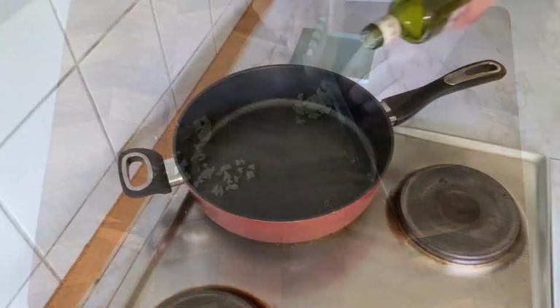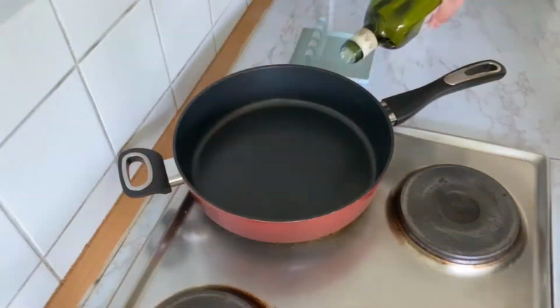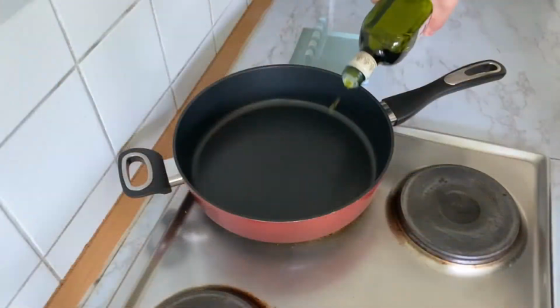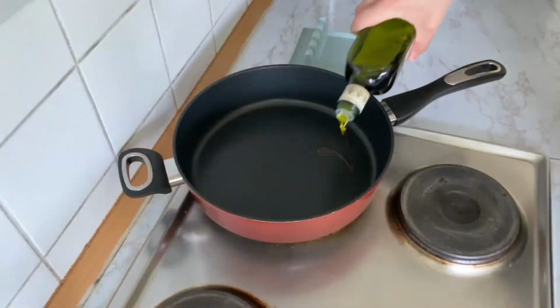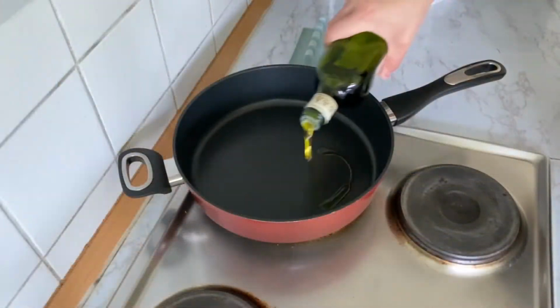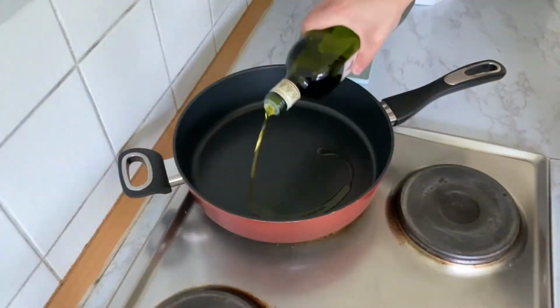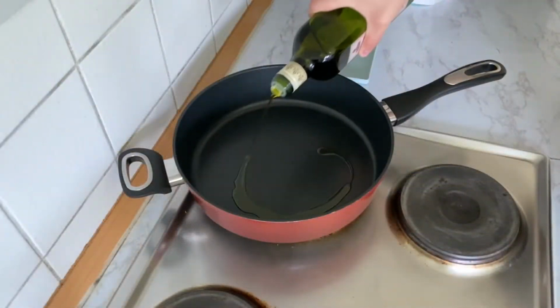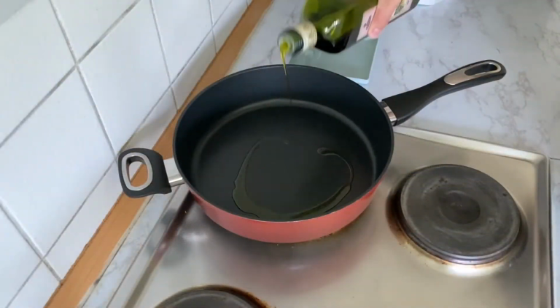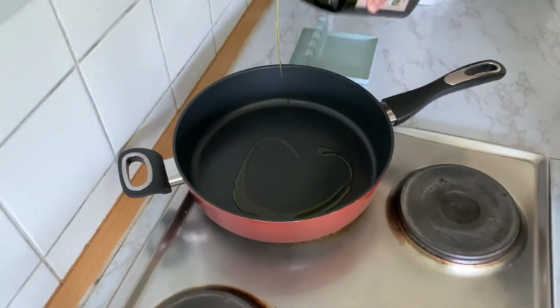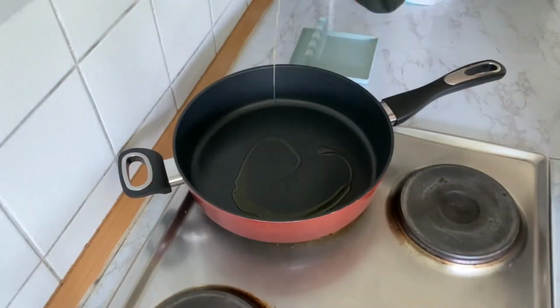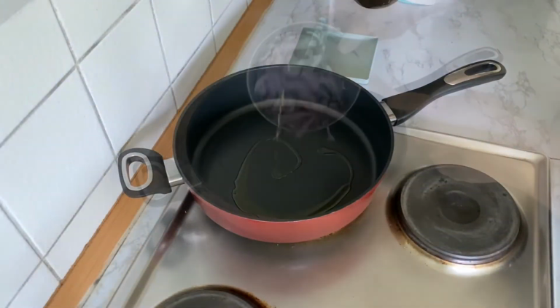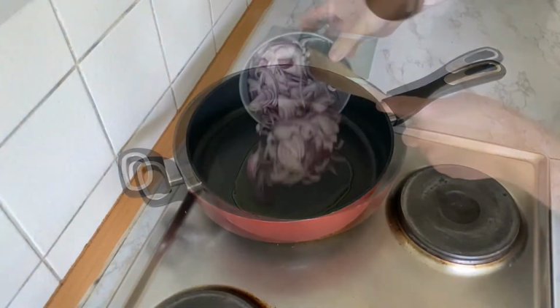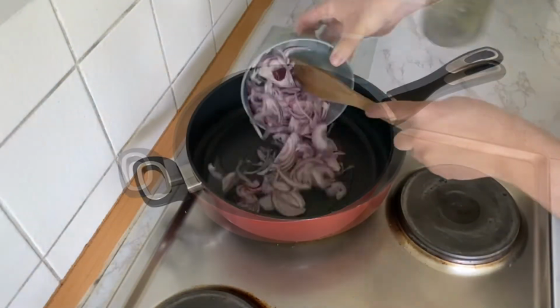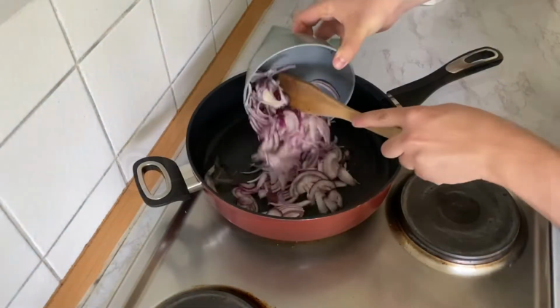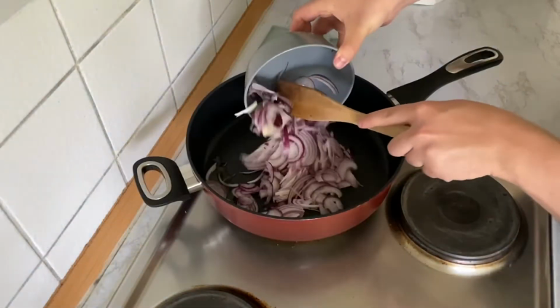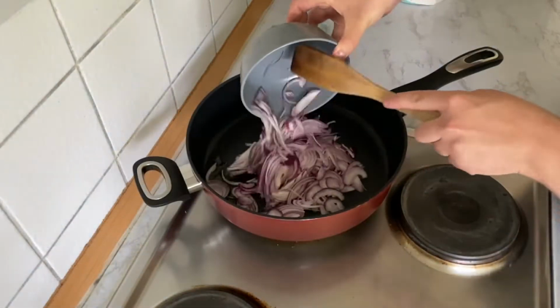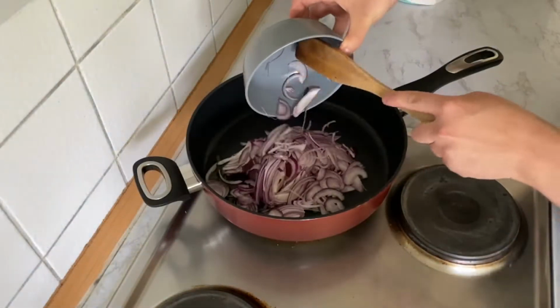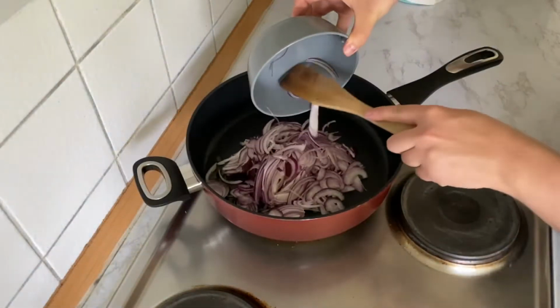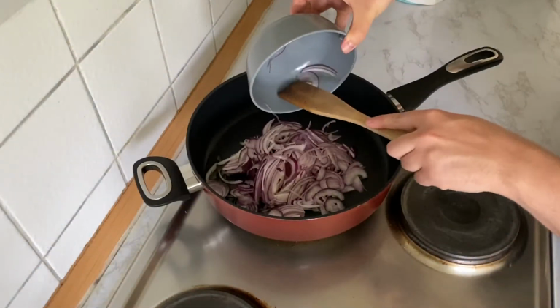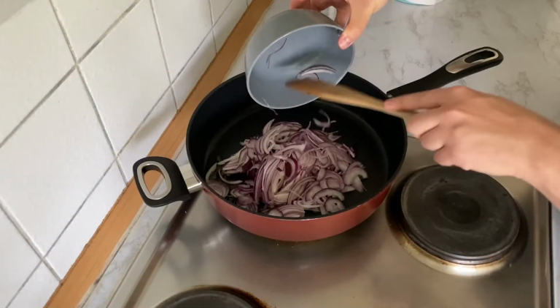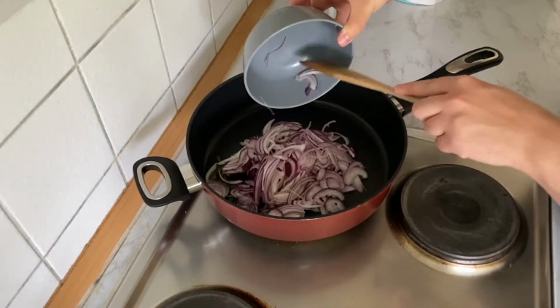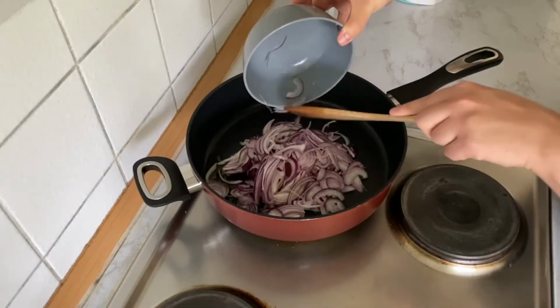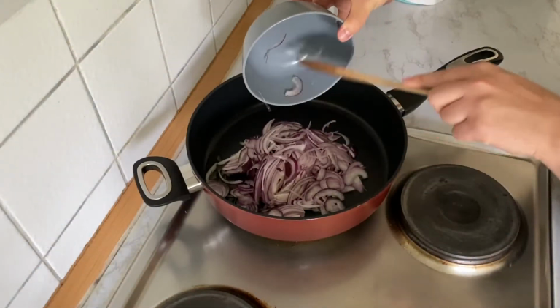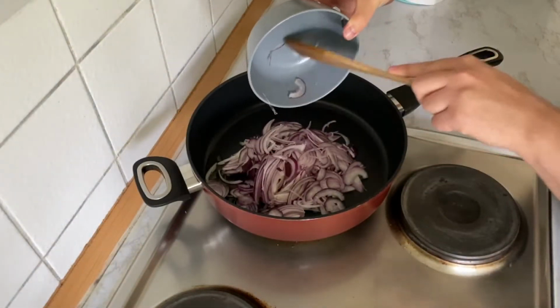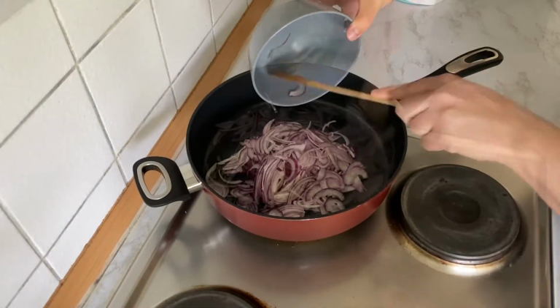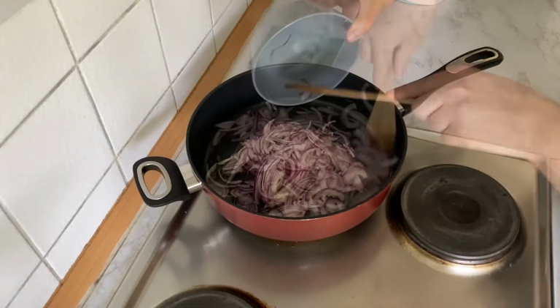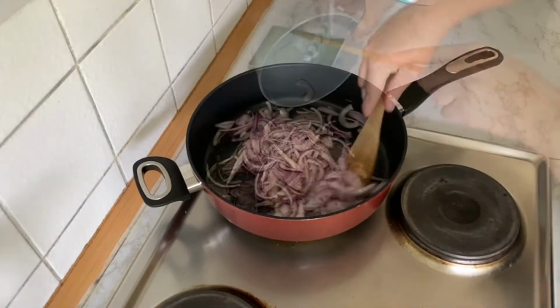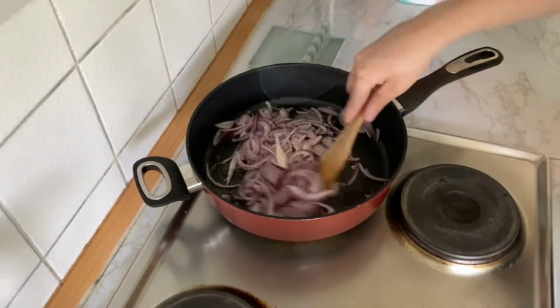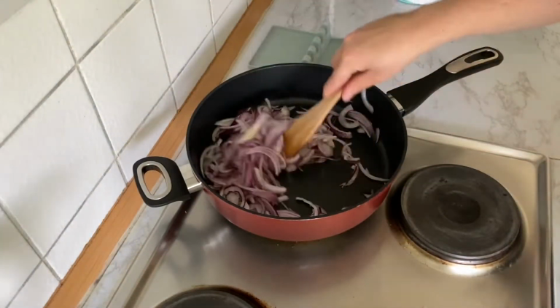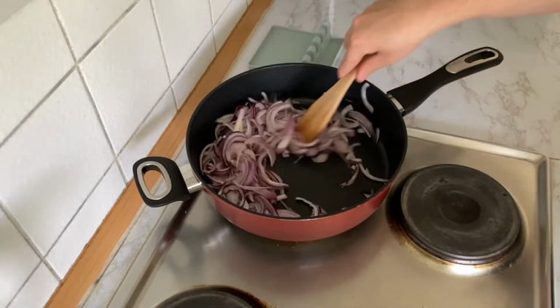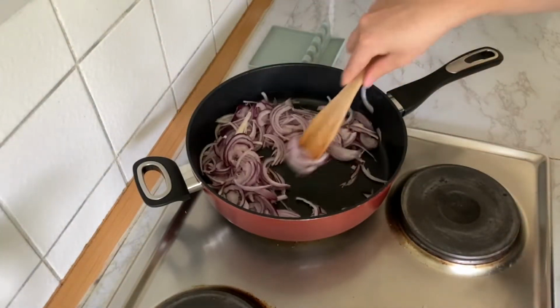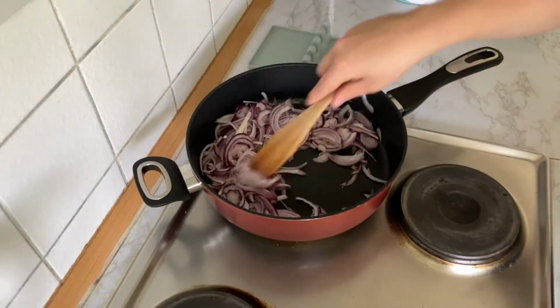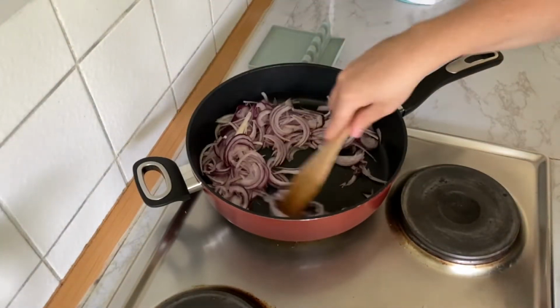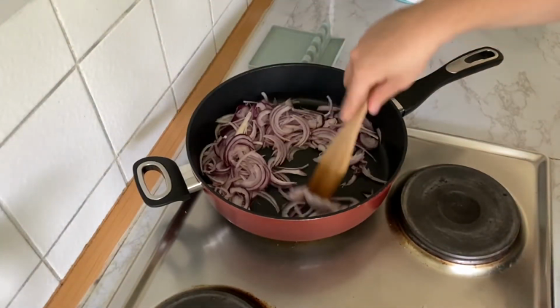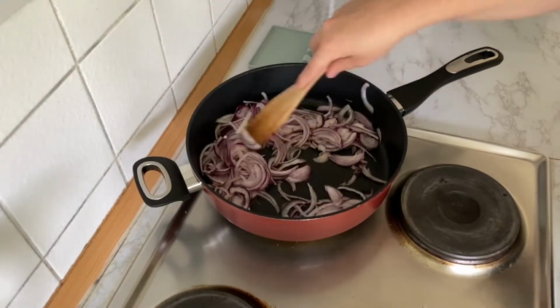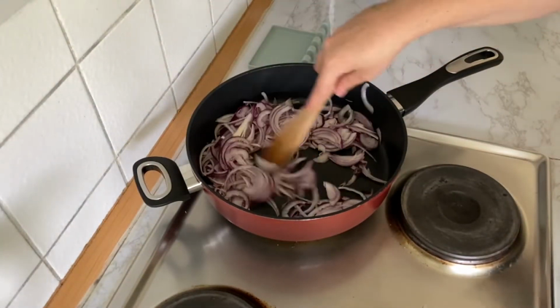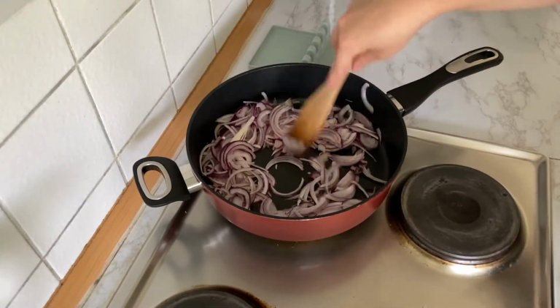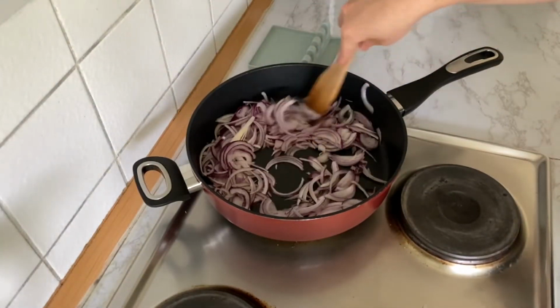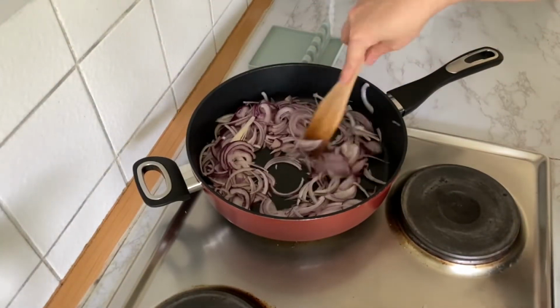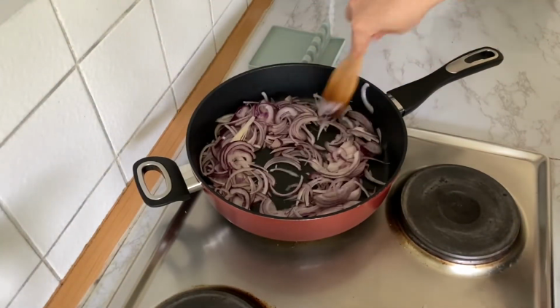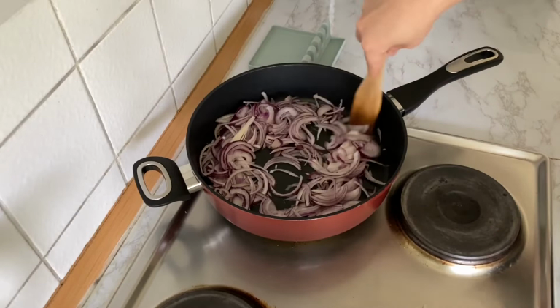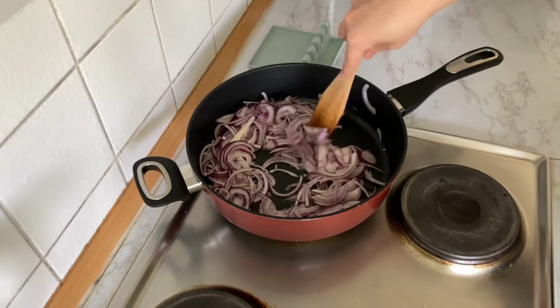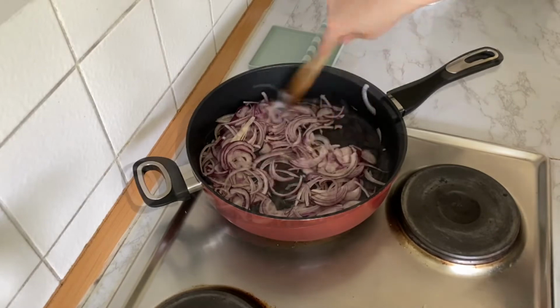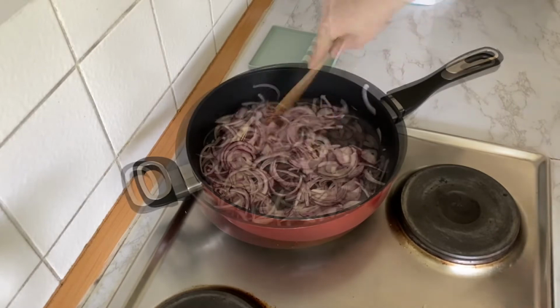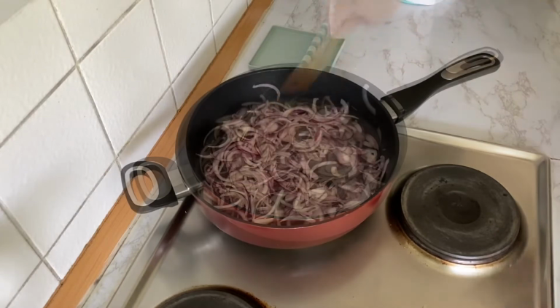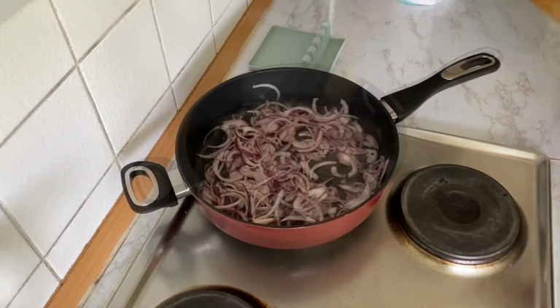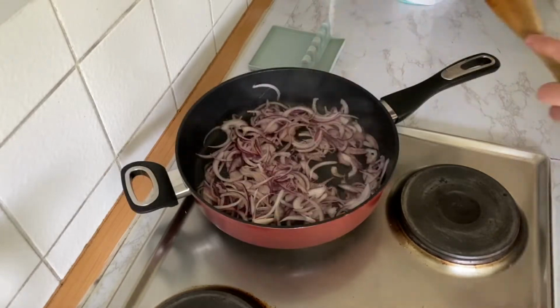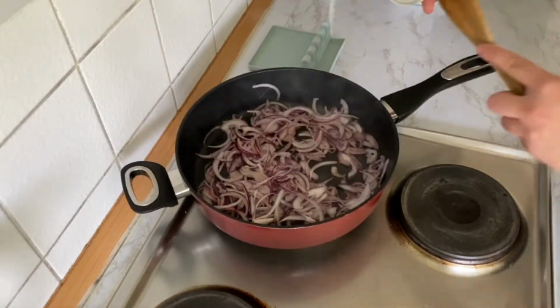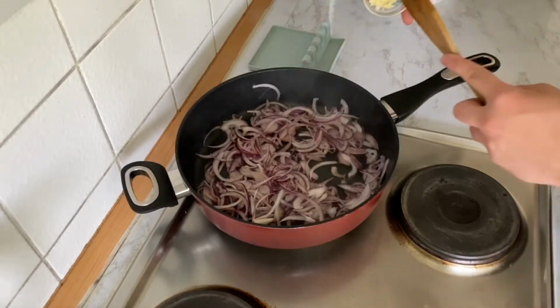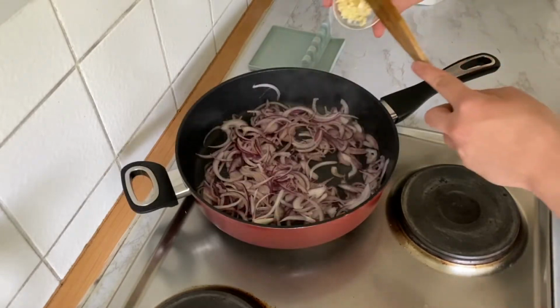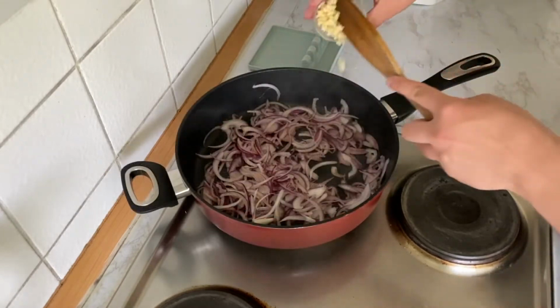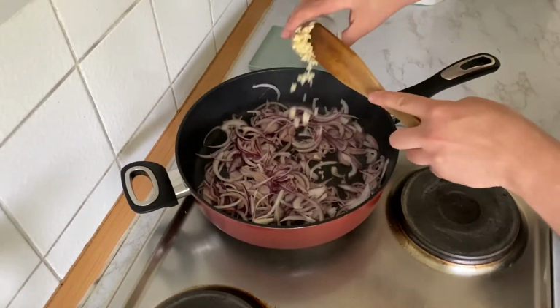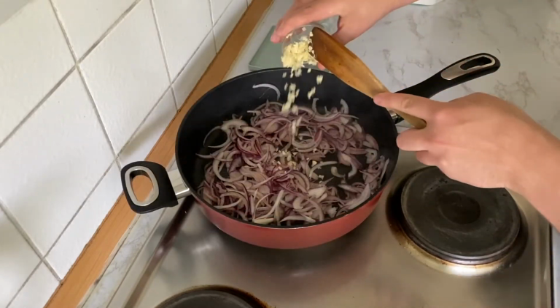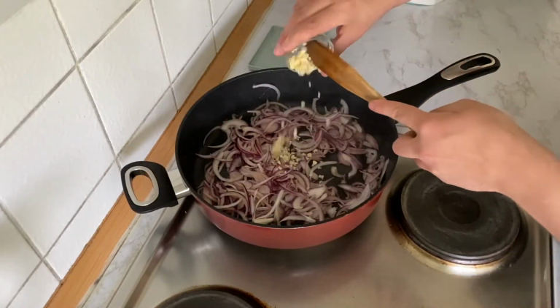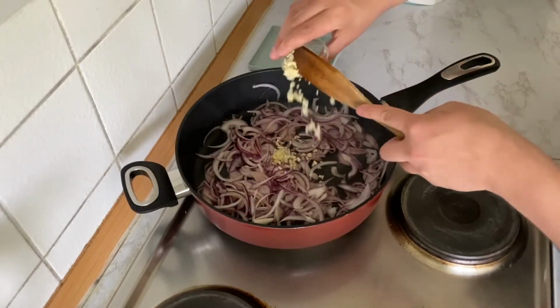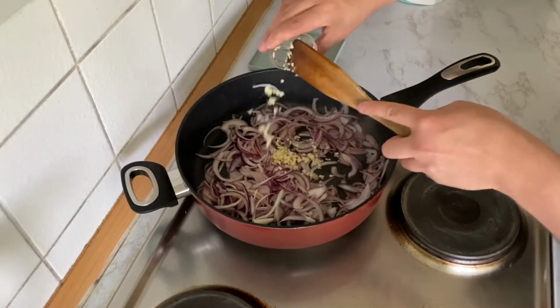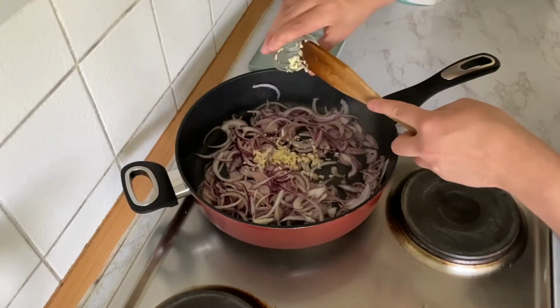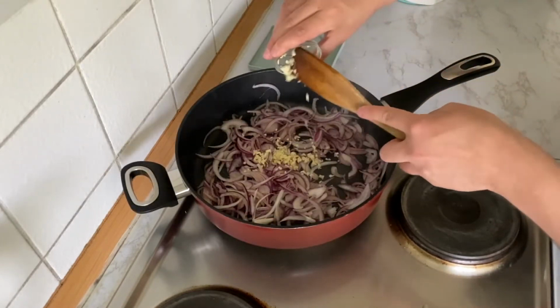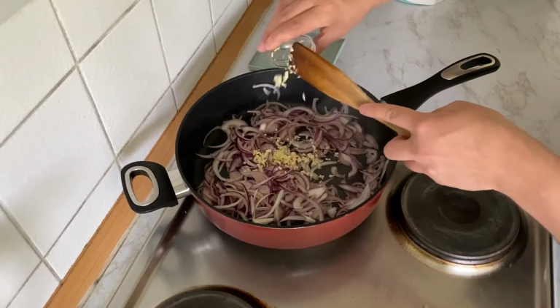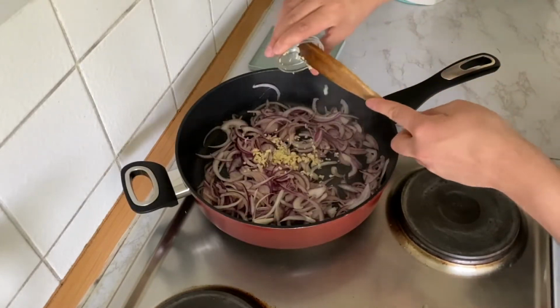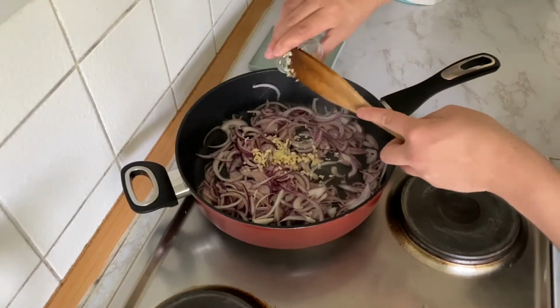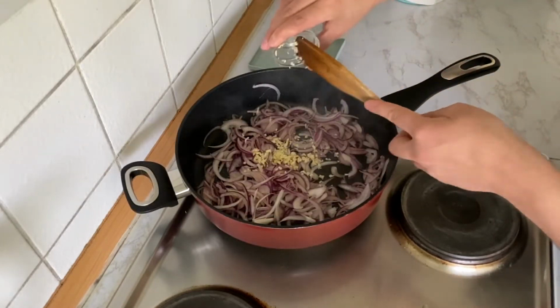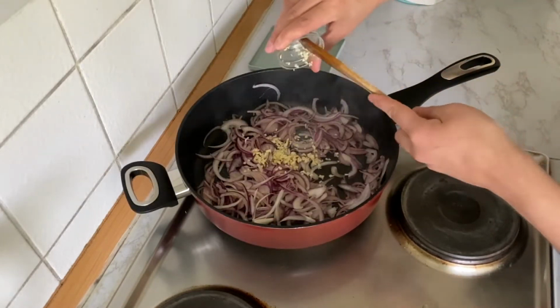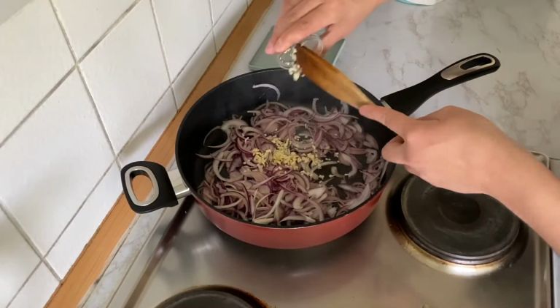Add some oil to your pan. When hot, you can add your onions and cook until translucent. Then add your garlic and continue cooking for a few more seconds.